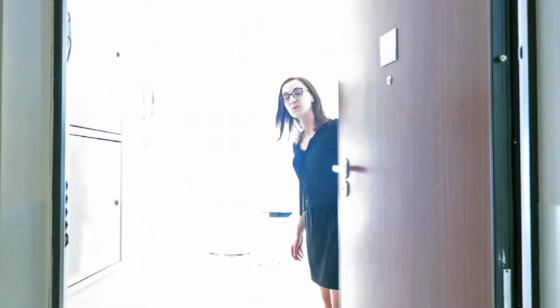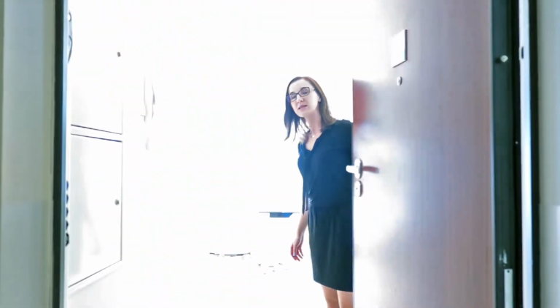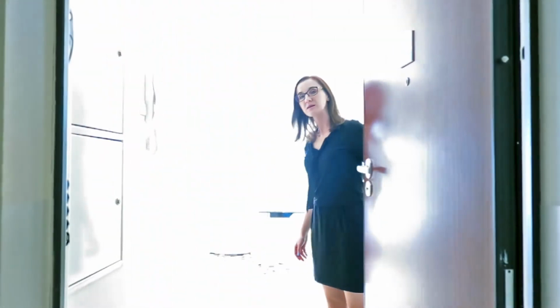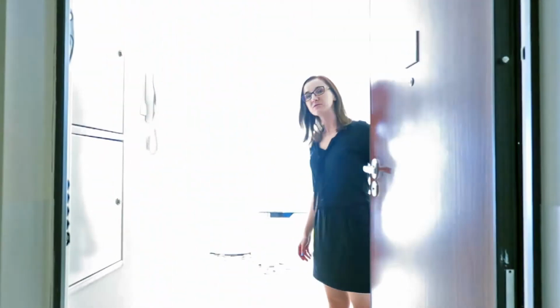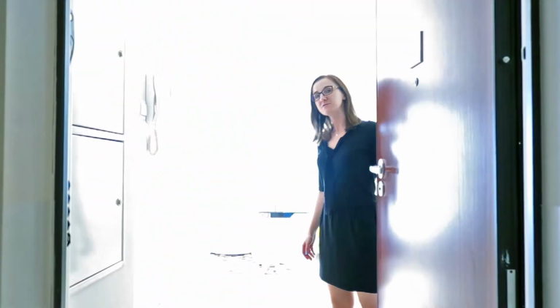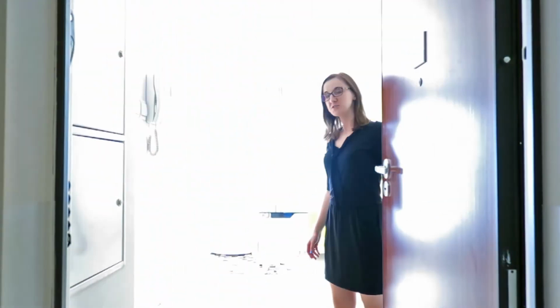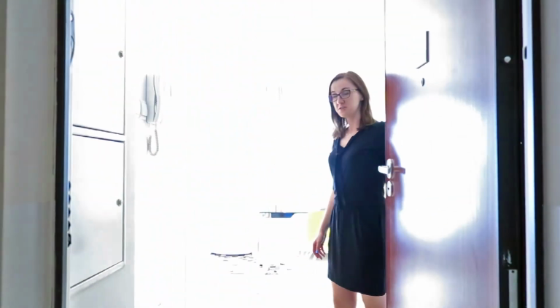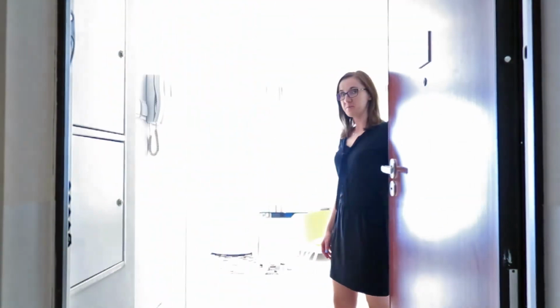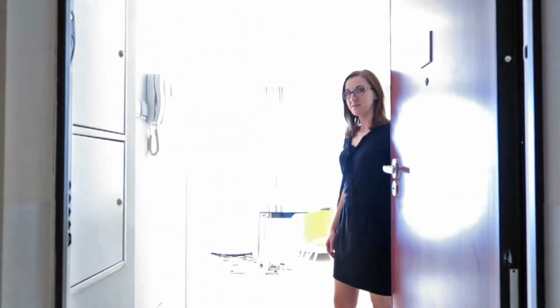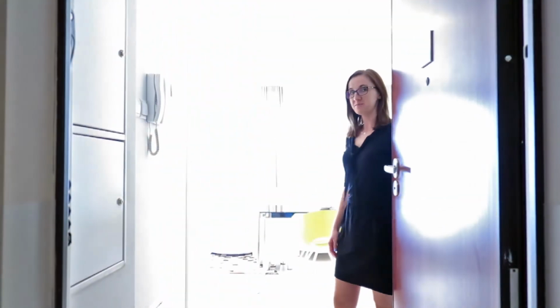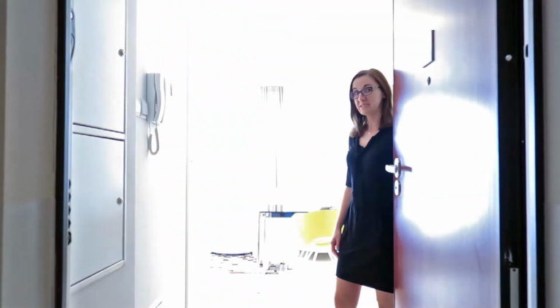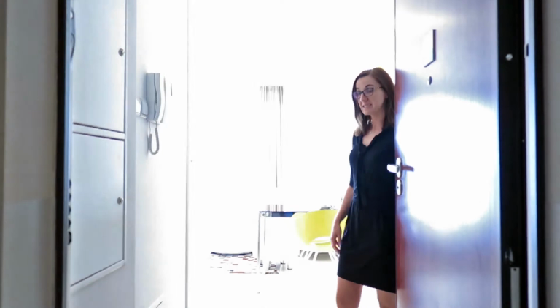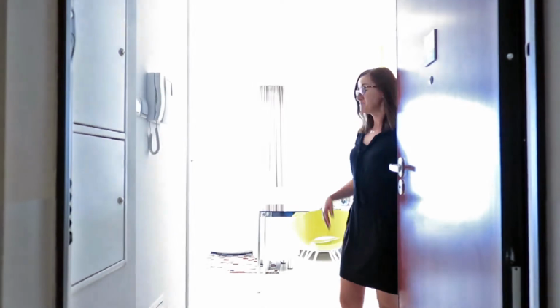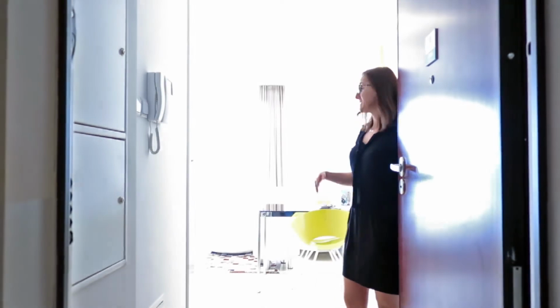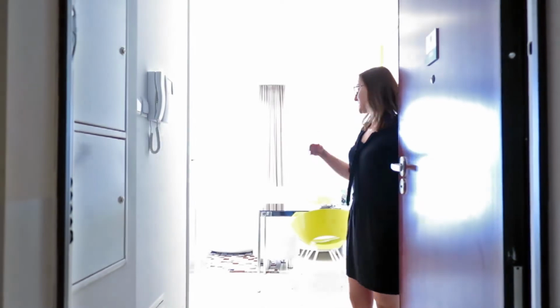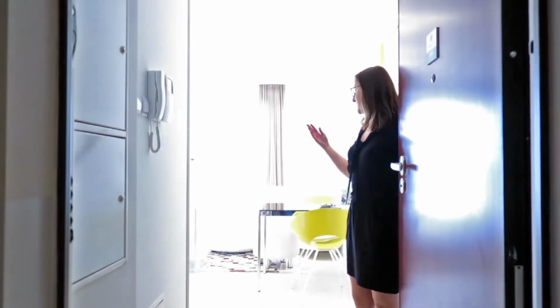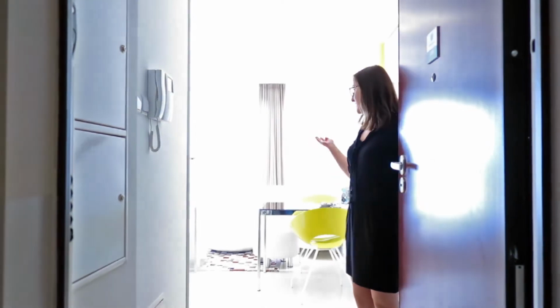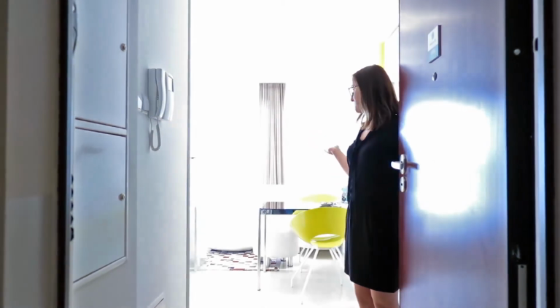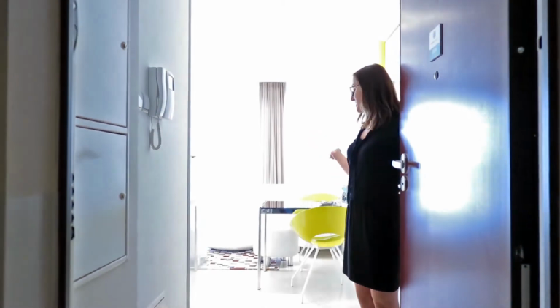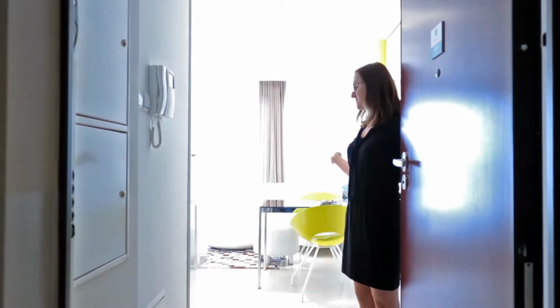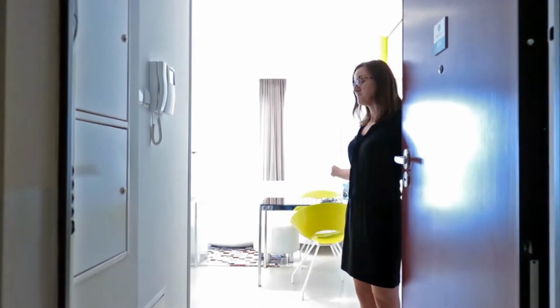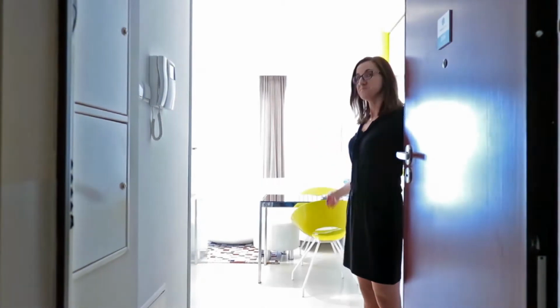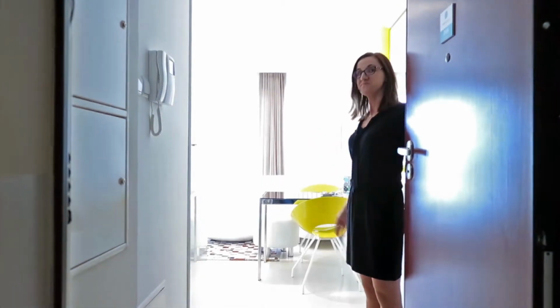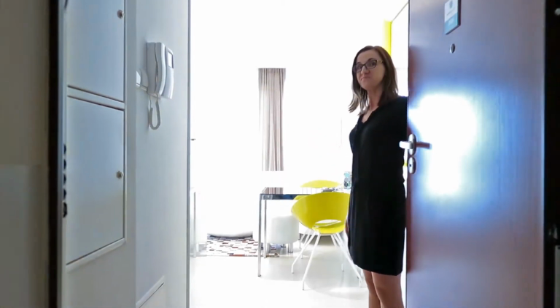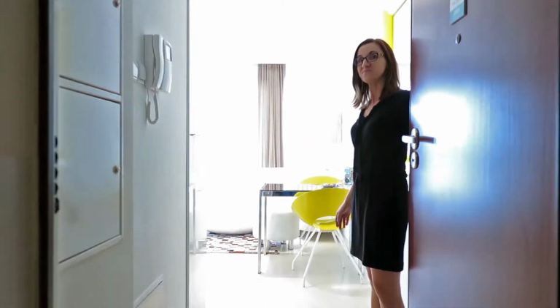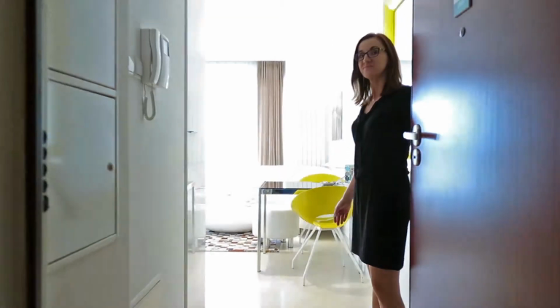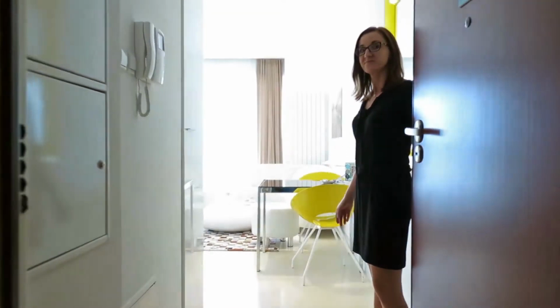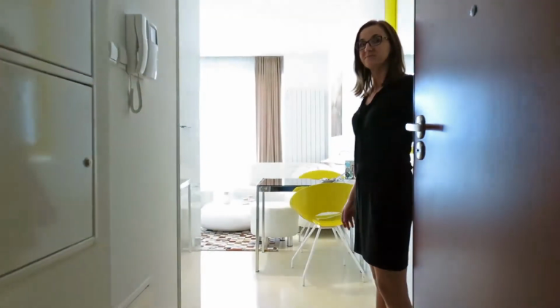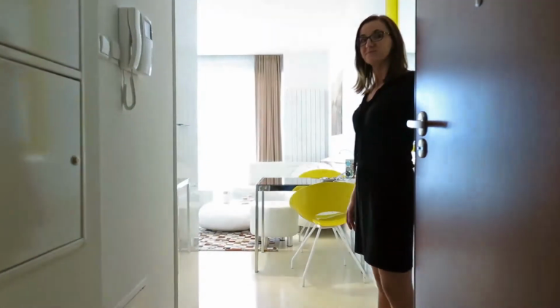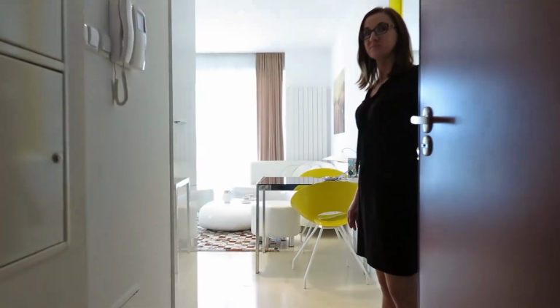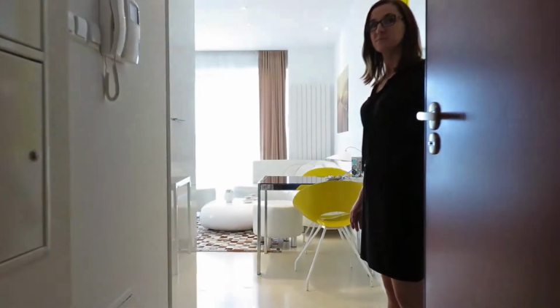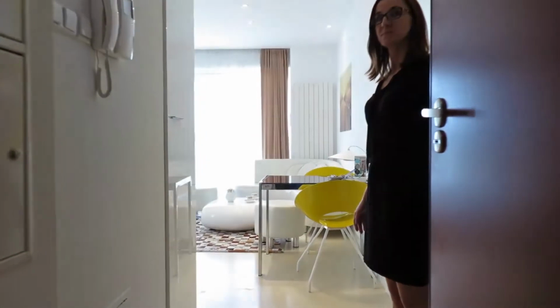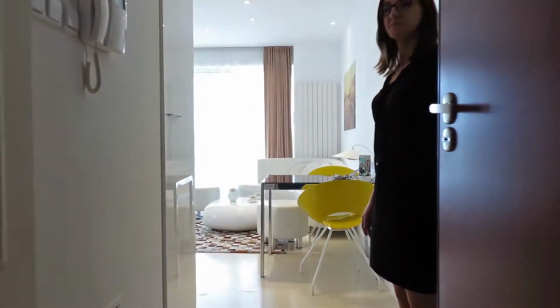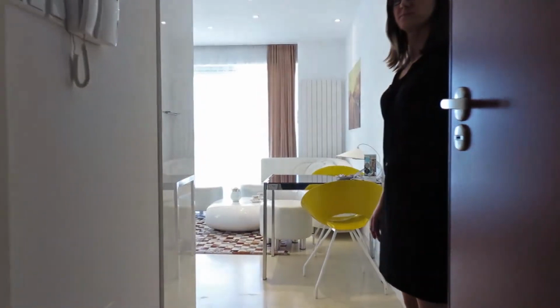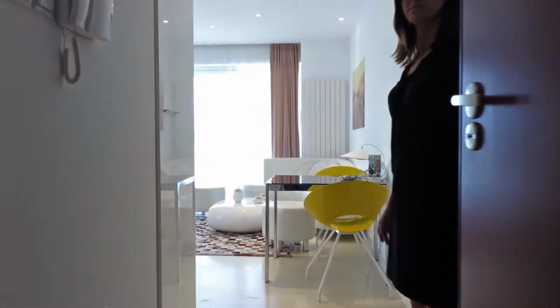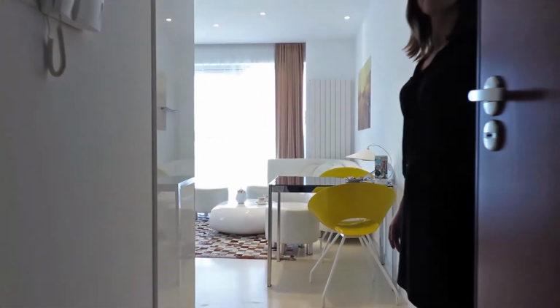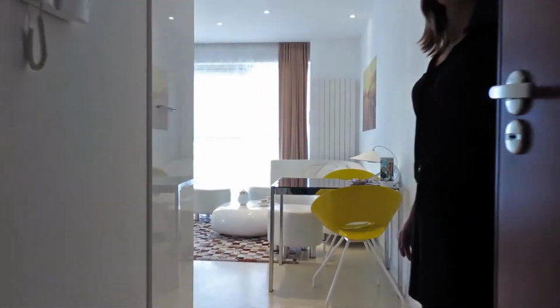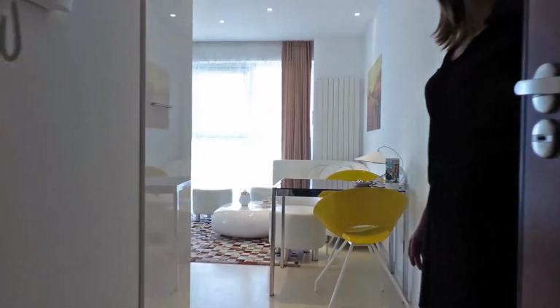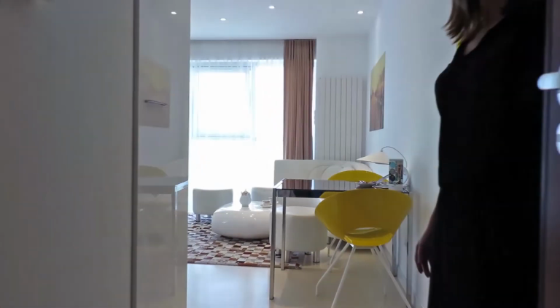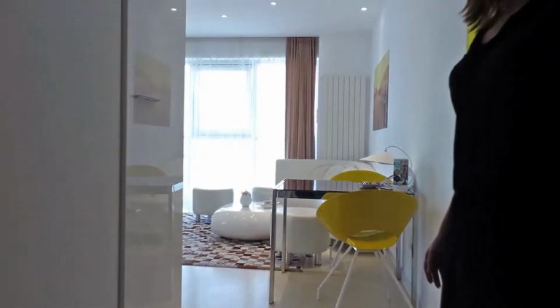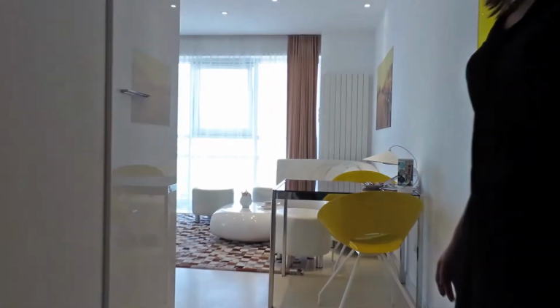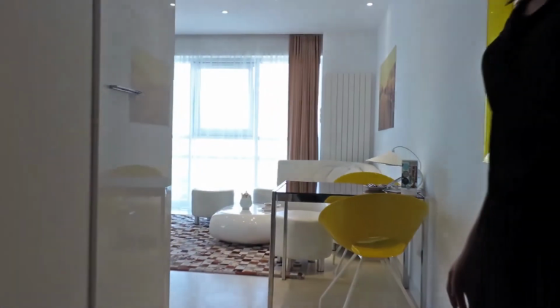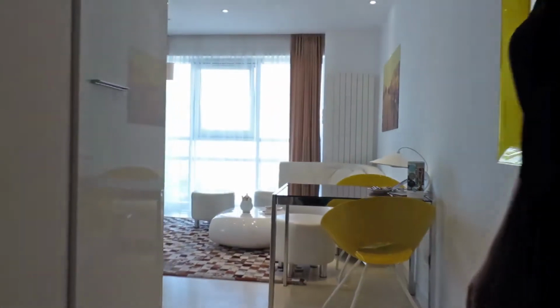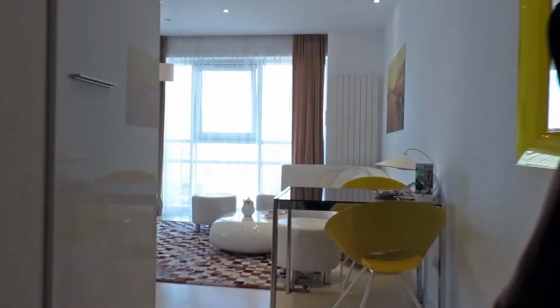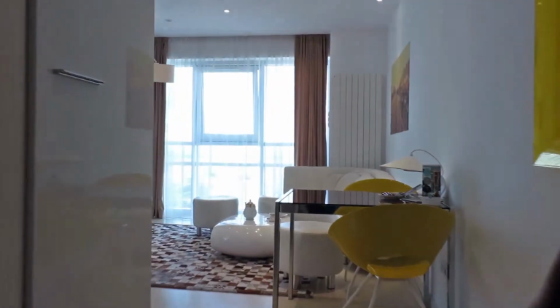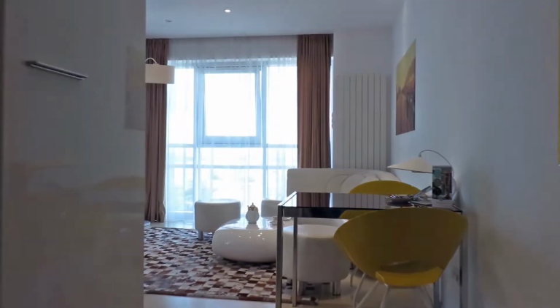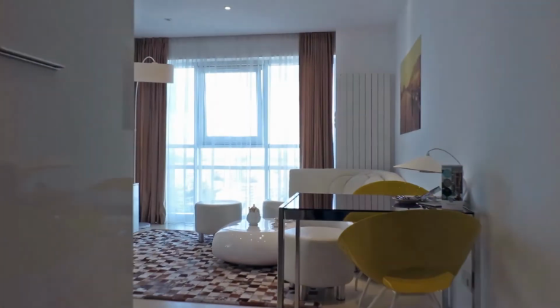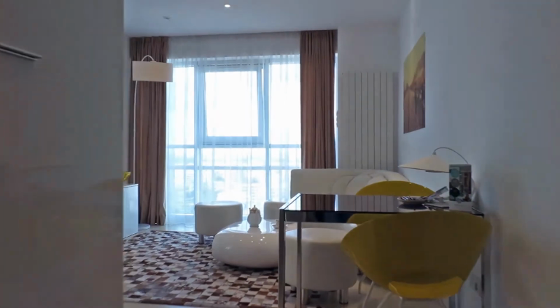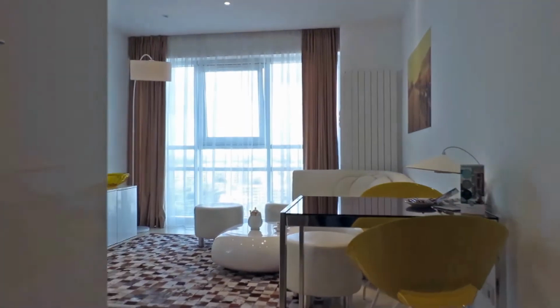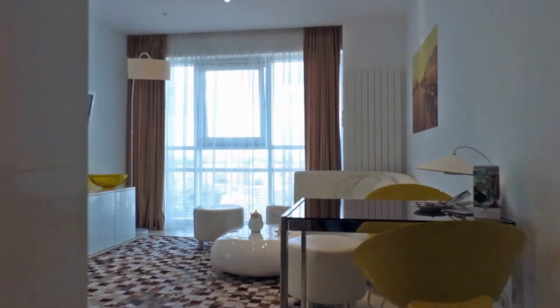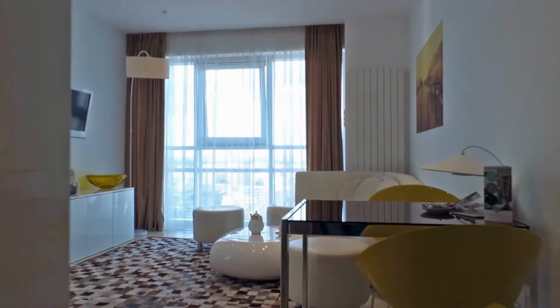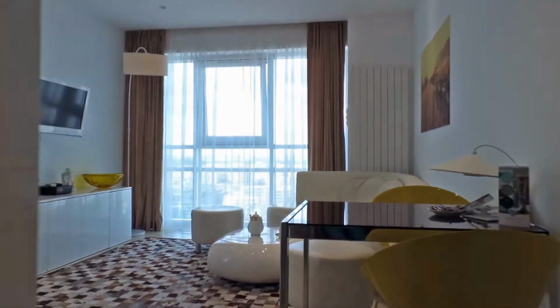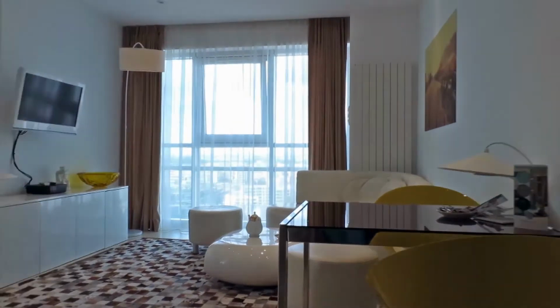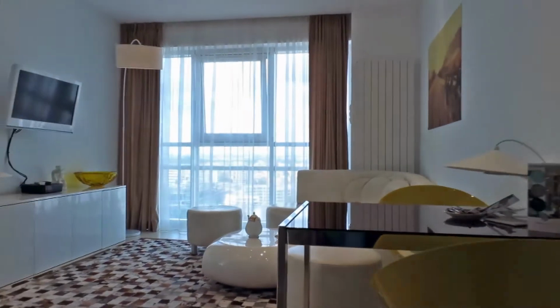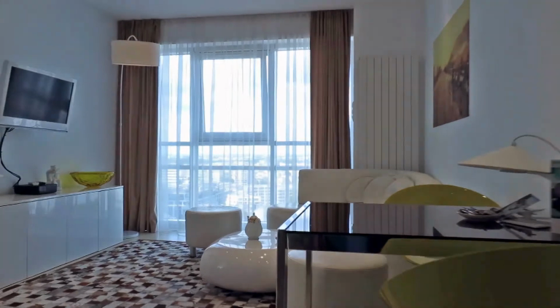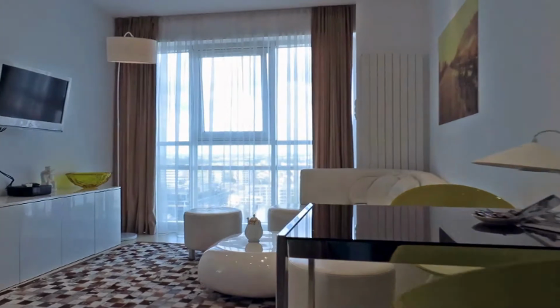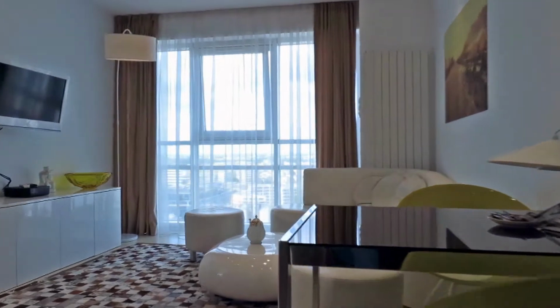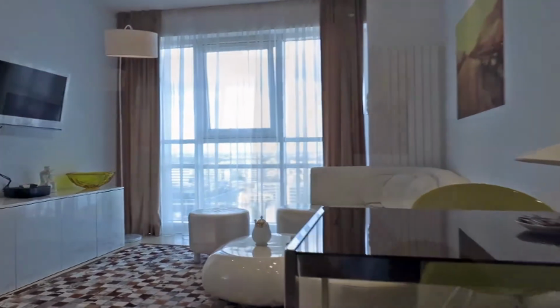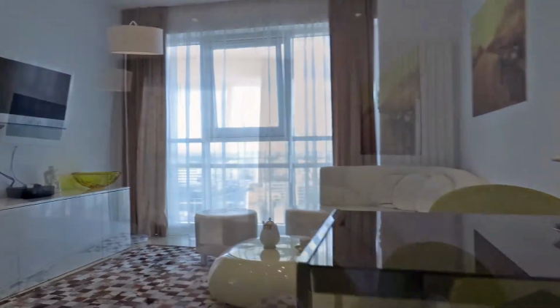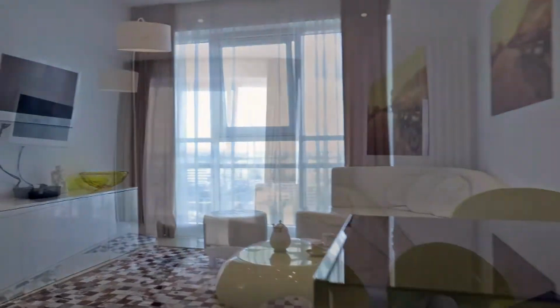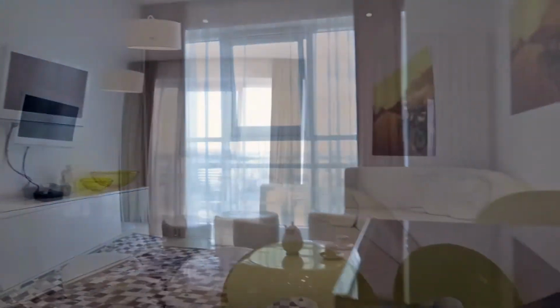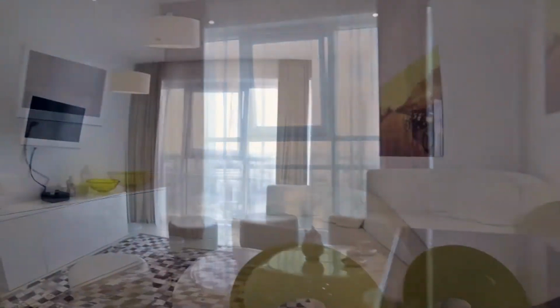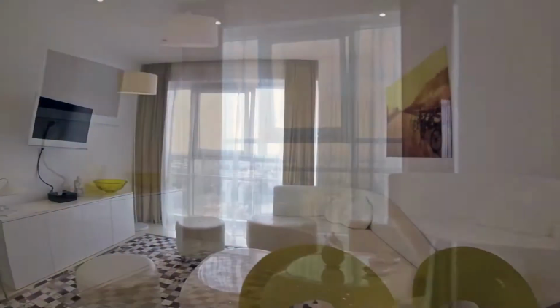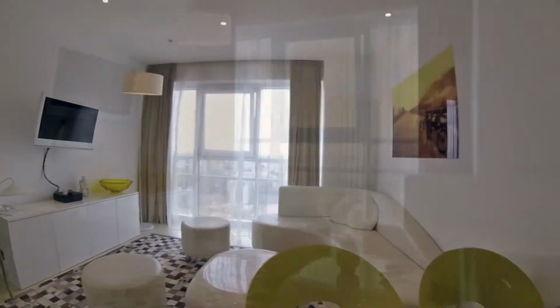Welcome to Vision Apartments. Please, come in. We are now in the living room. Let me show you around.